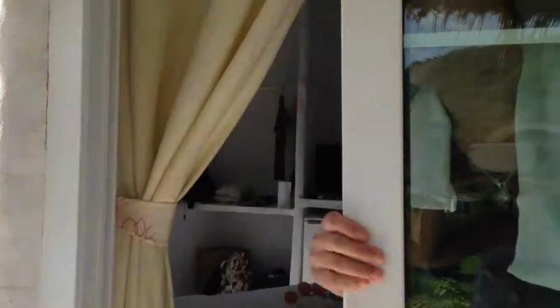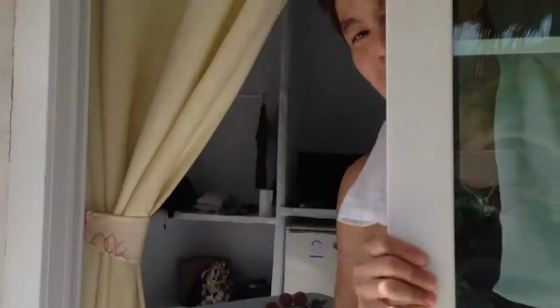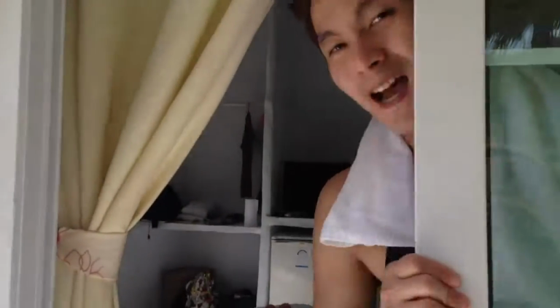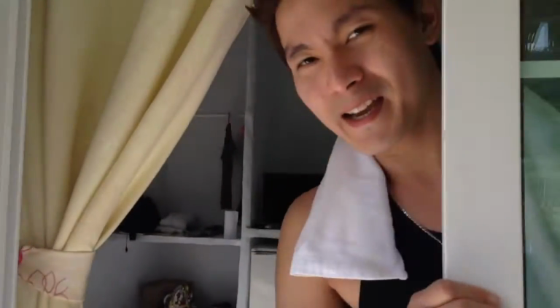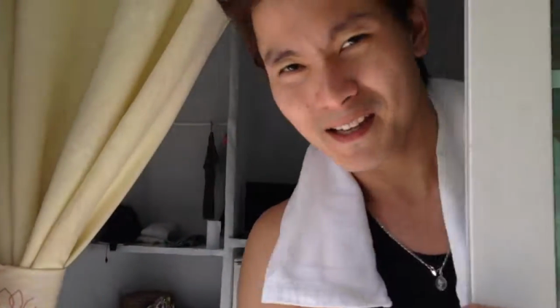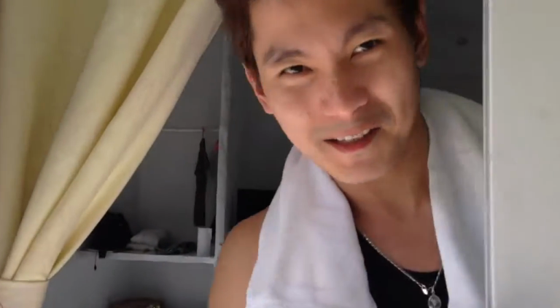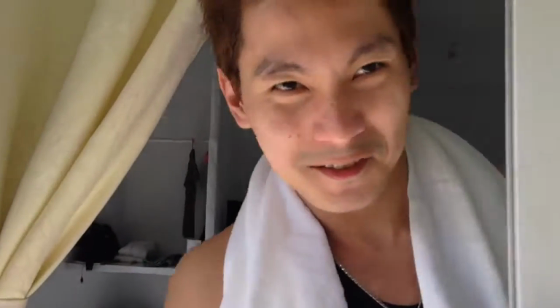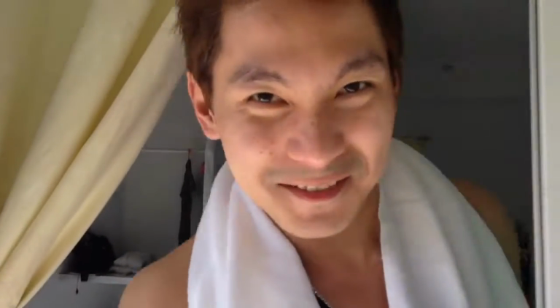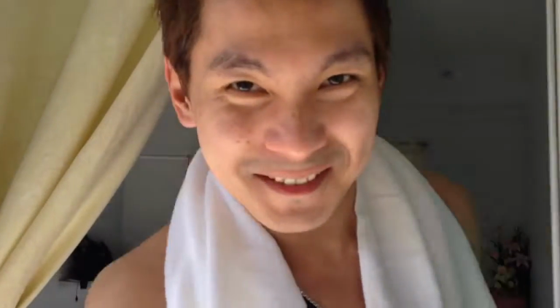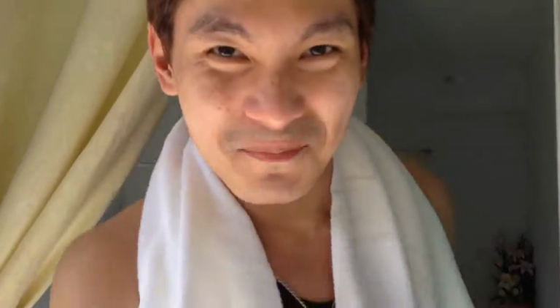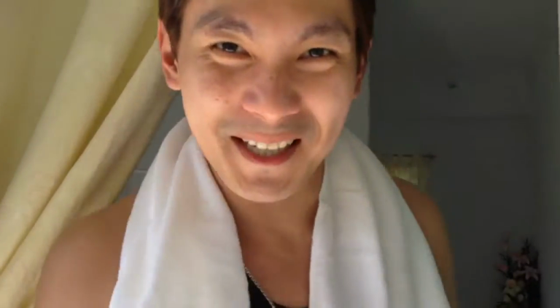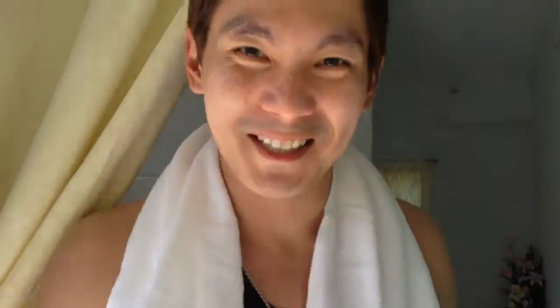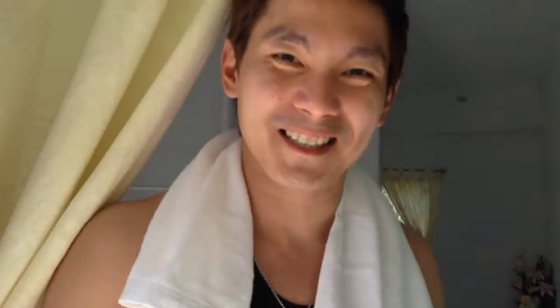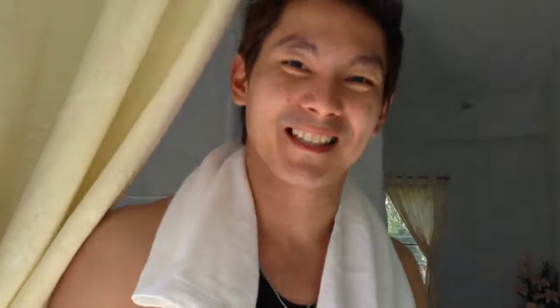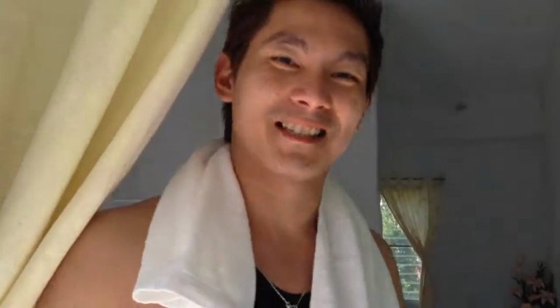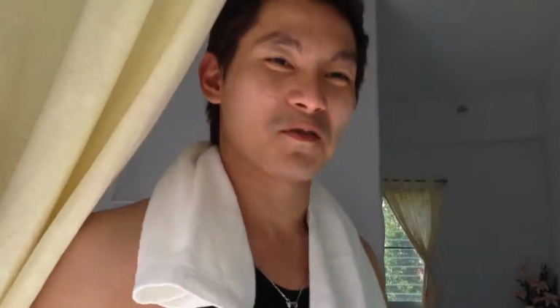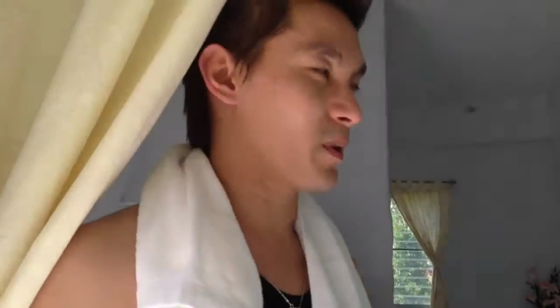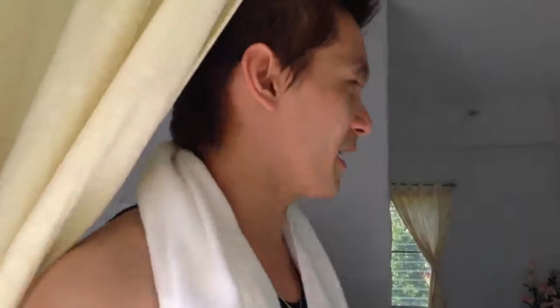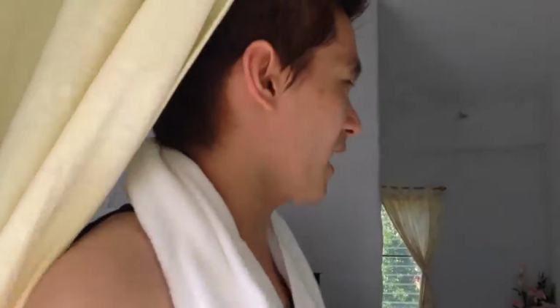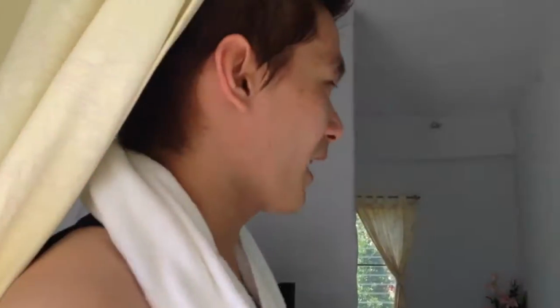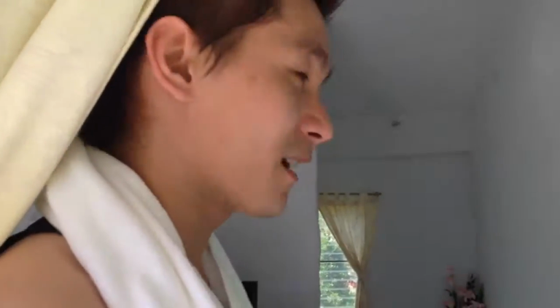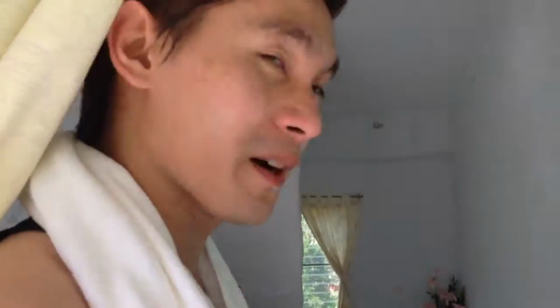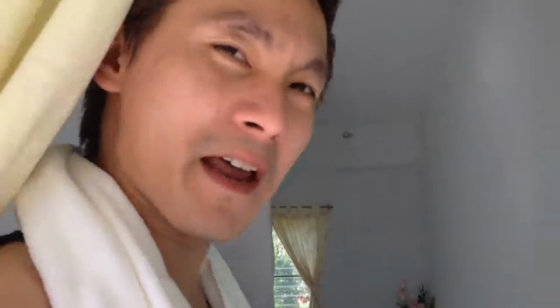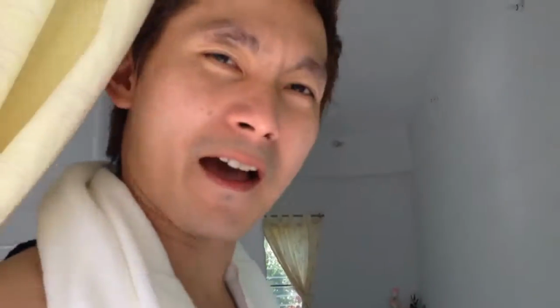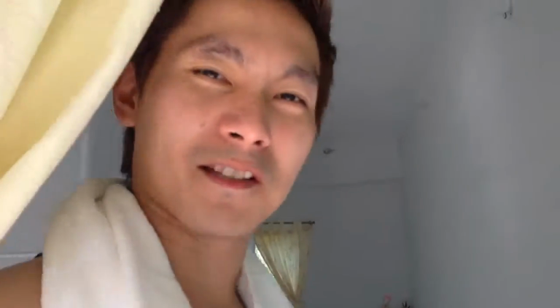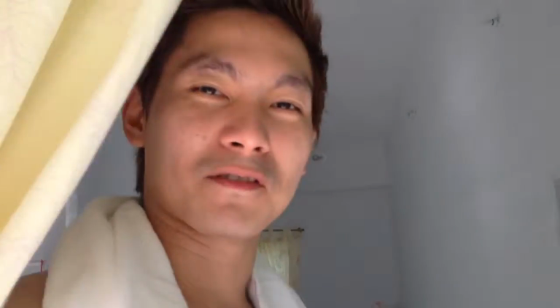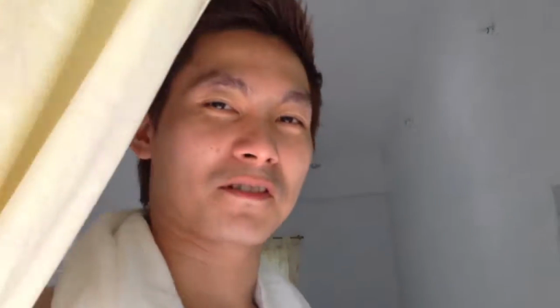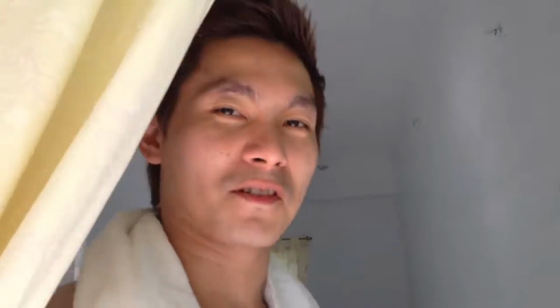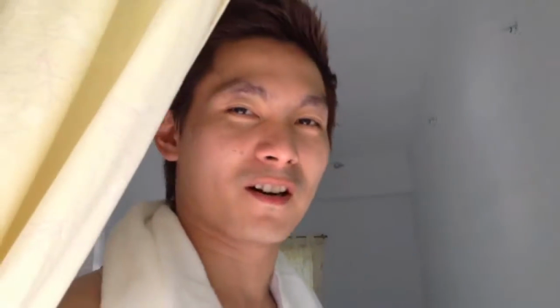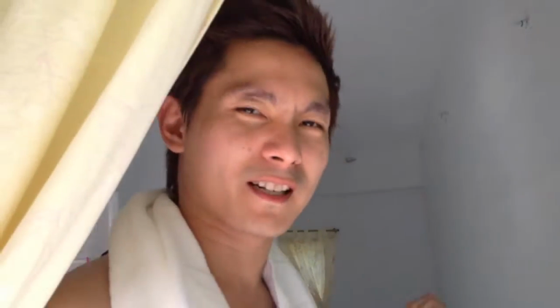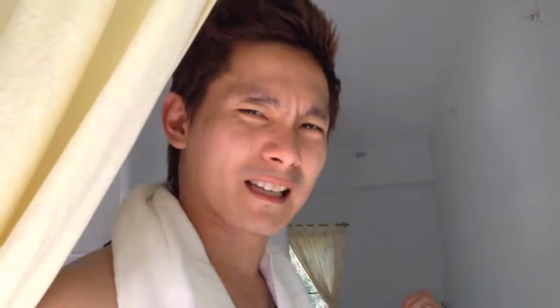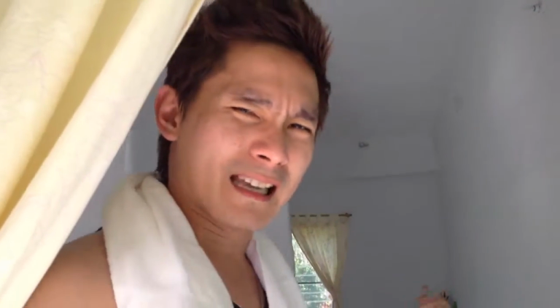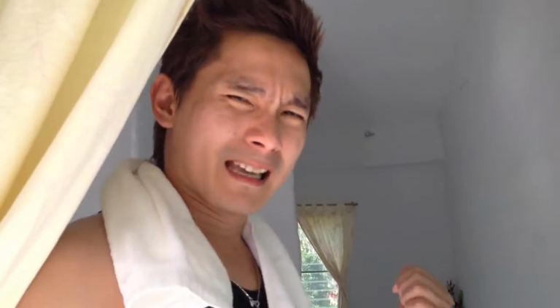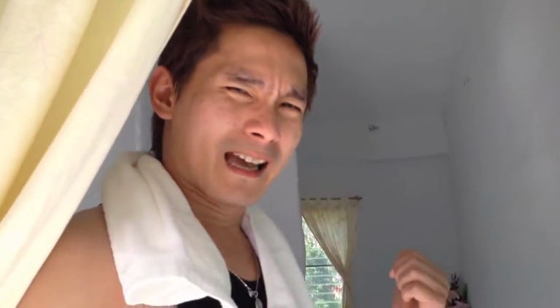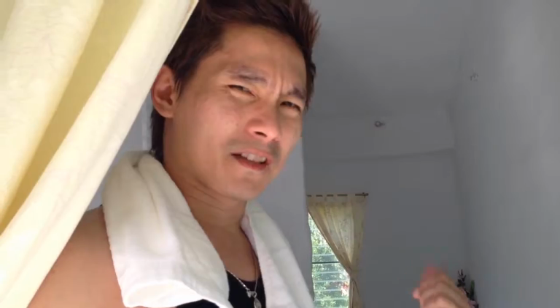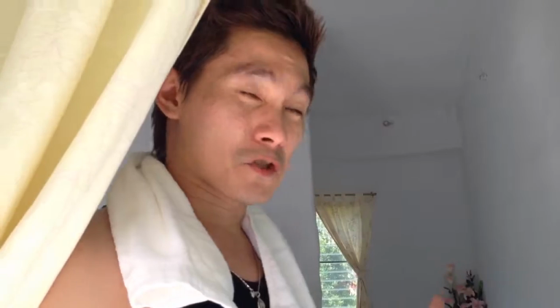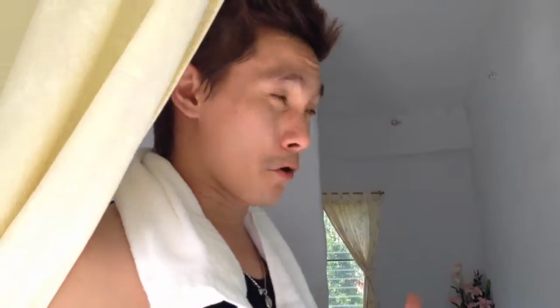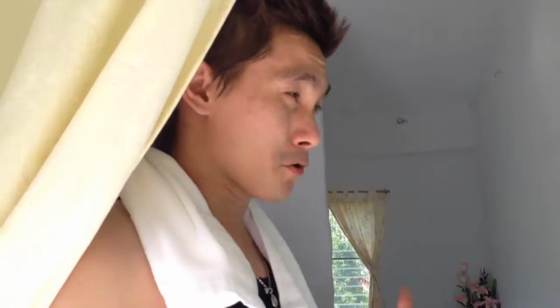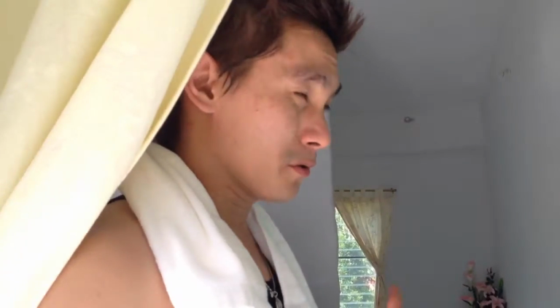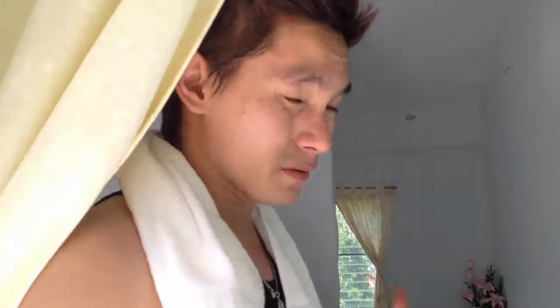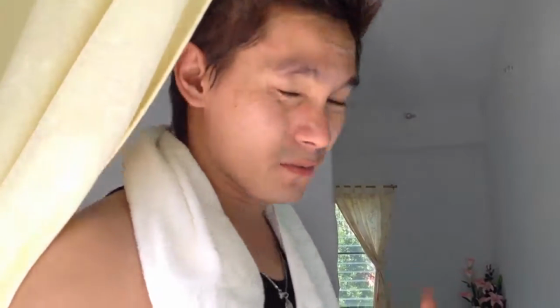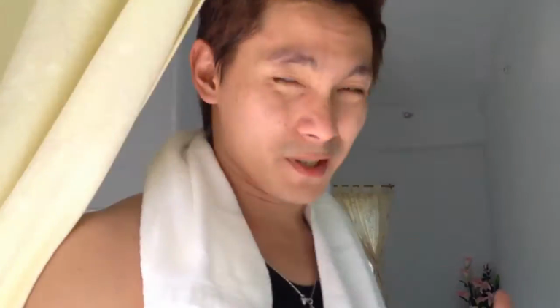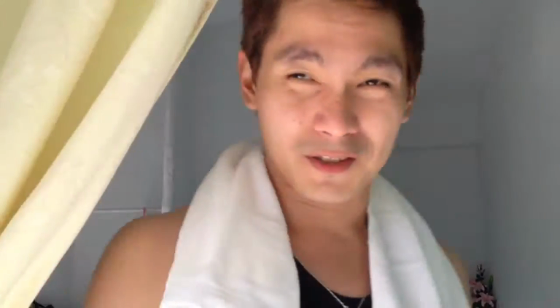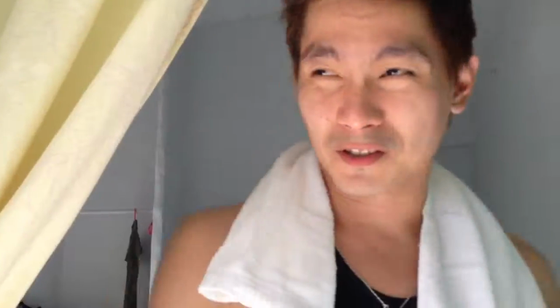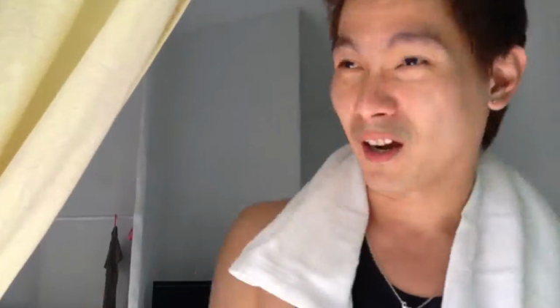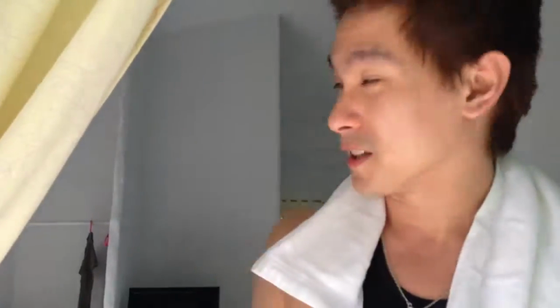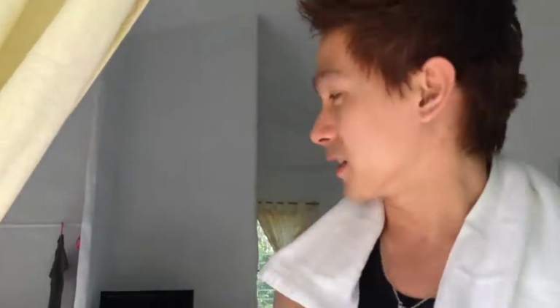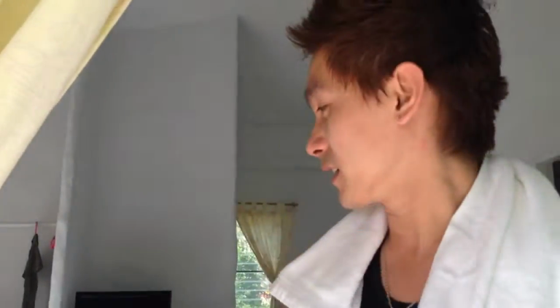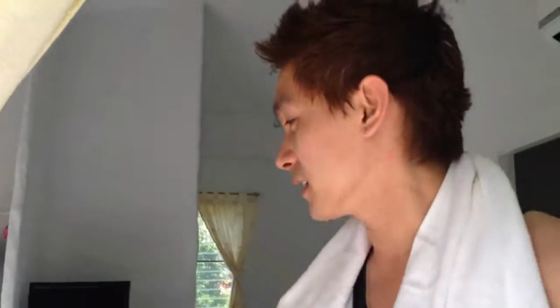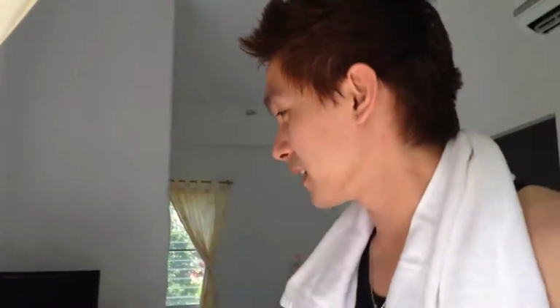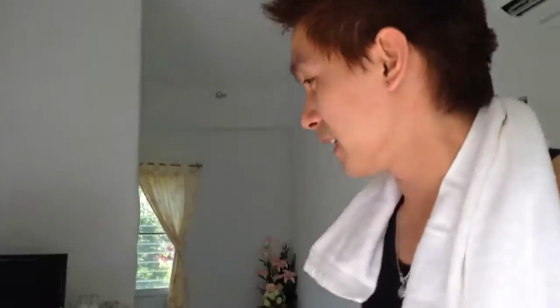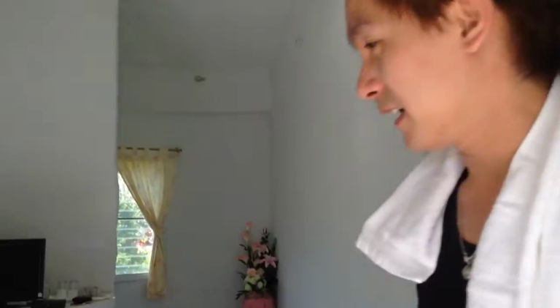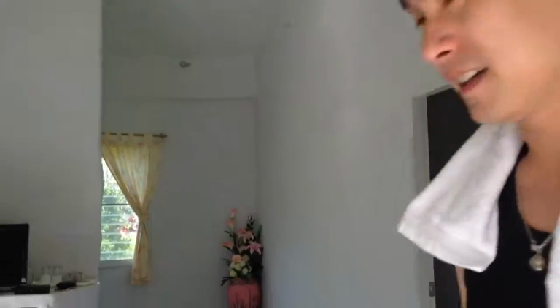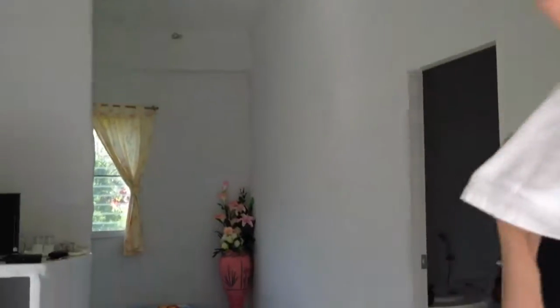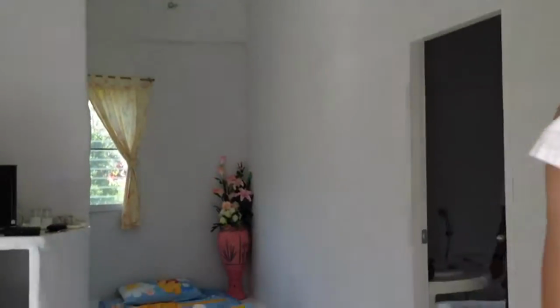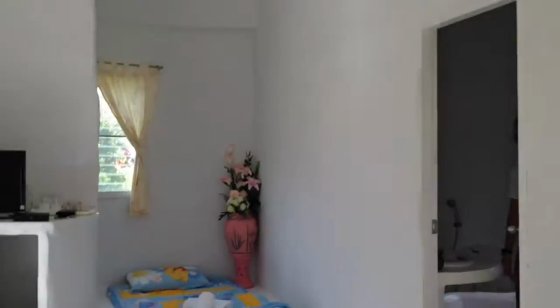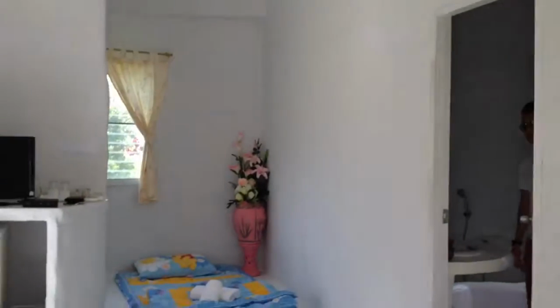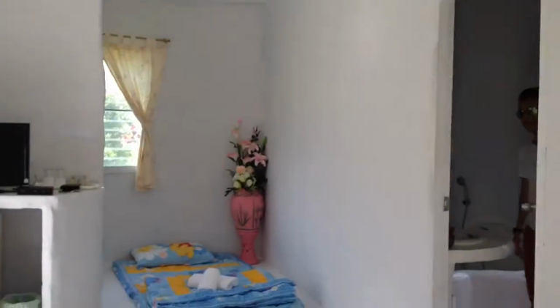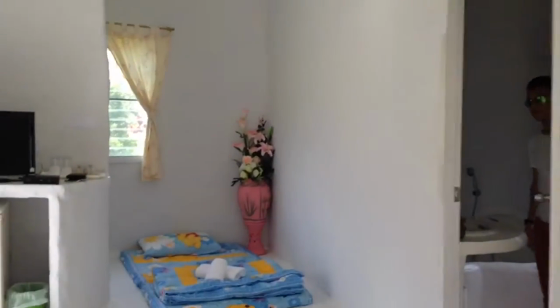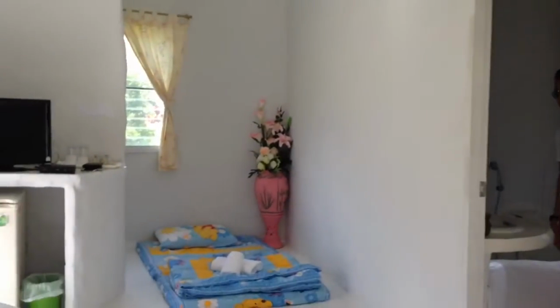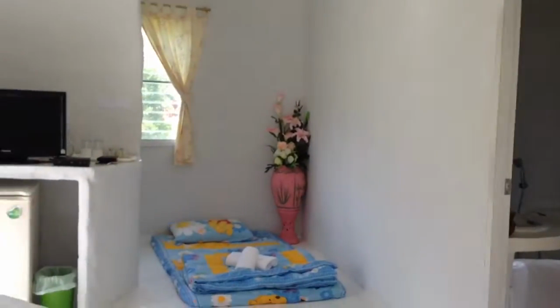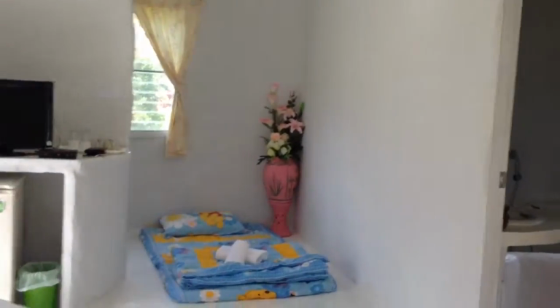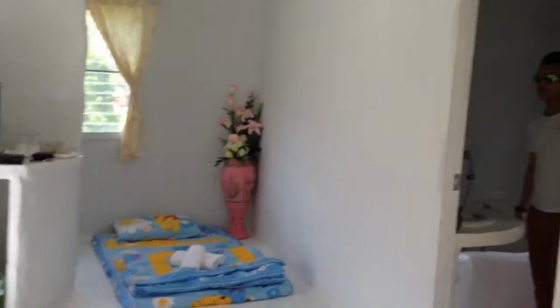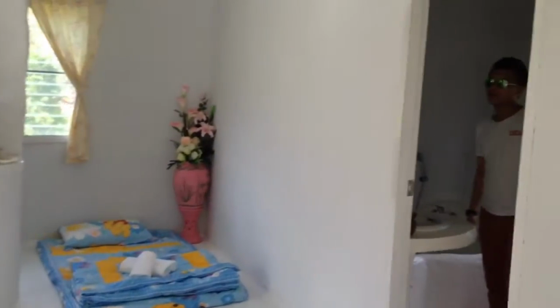Hi guys, back here again. We are right now at the resort. As I told you, we just got here. Let's come have a look inside.